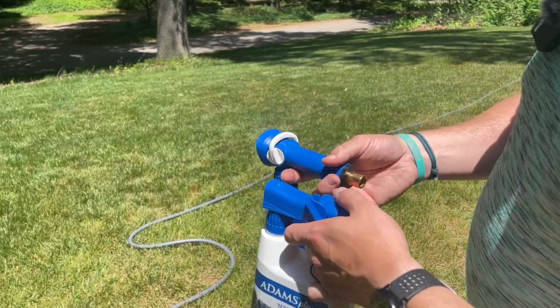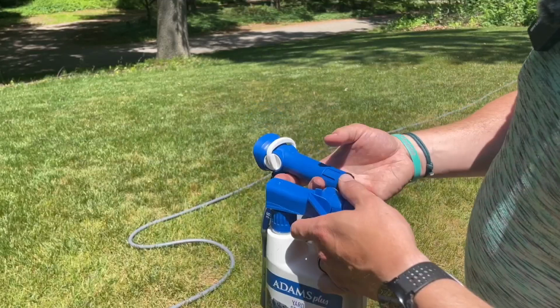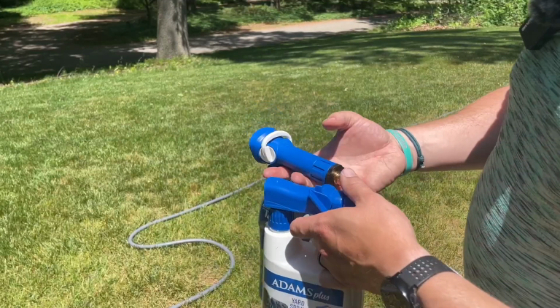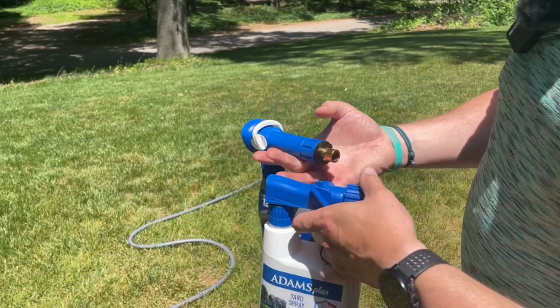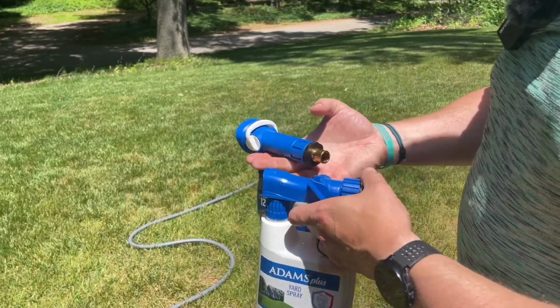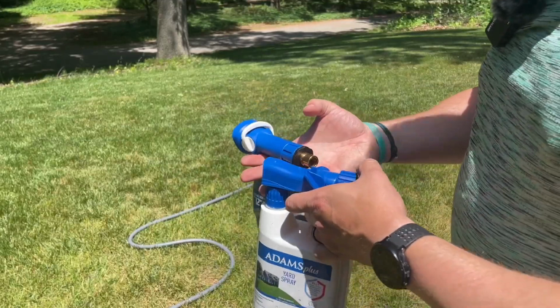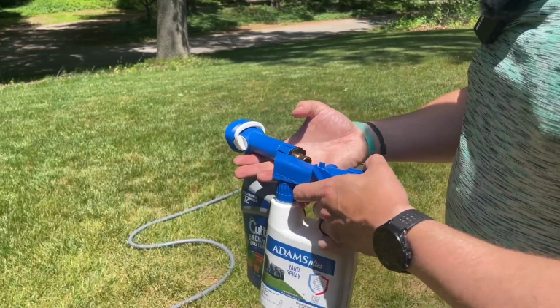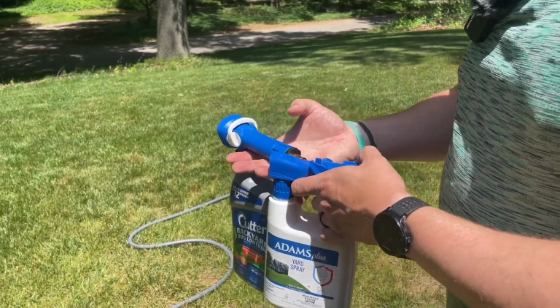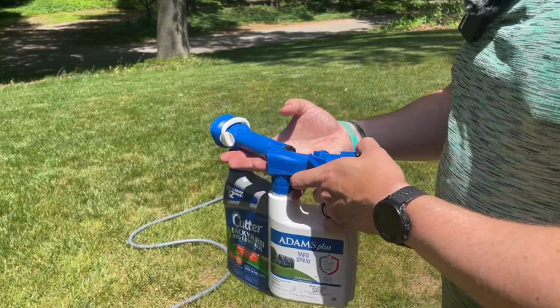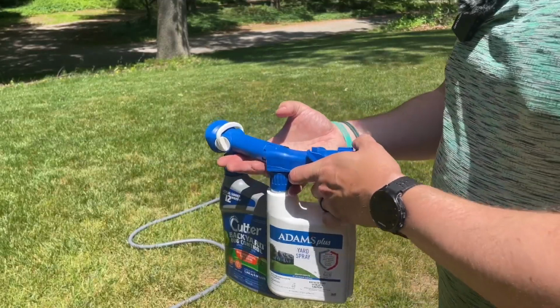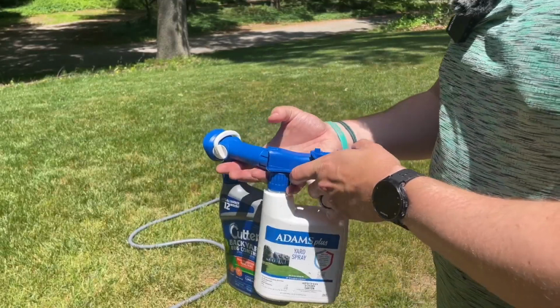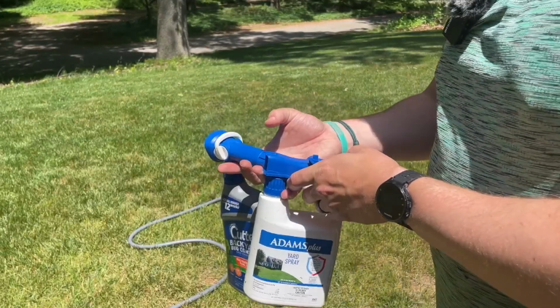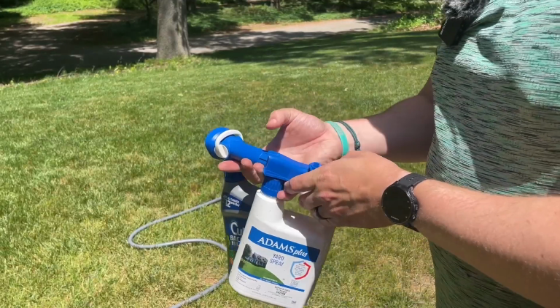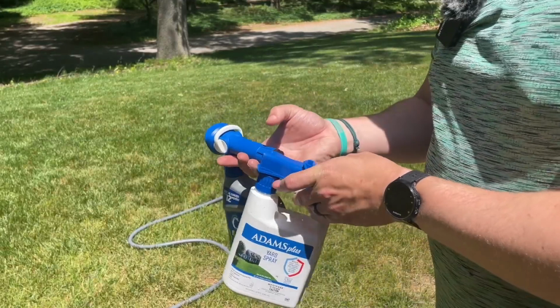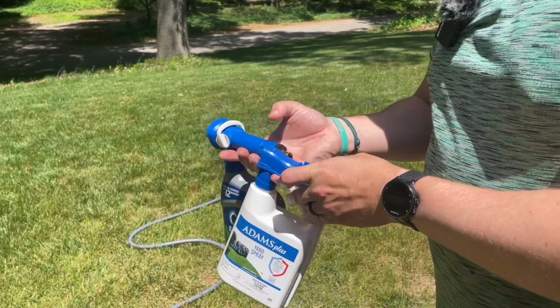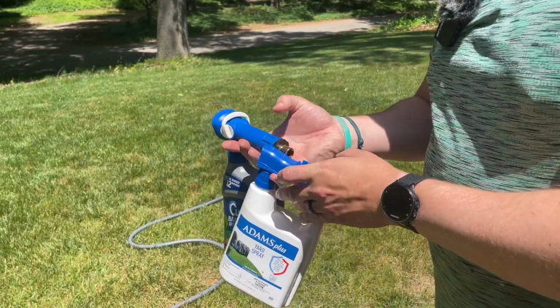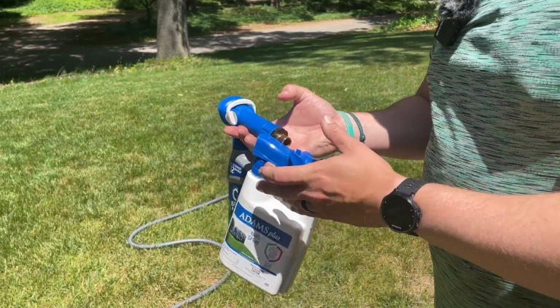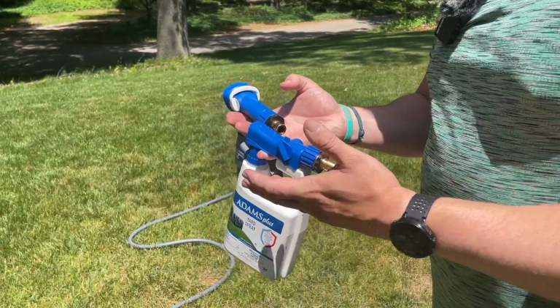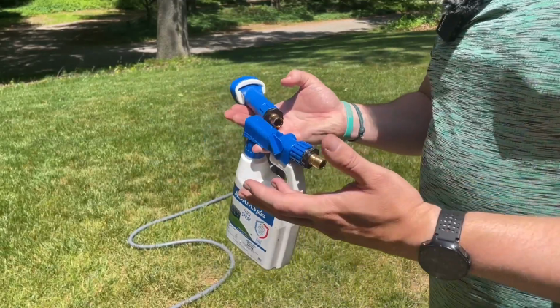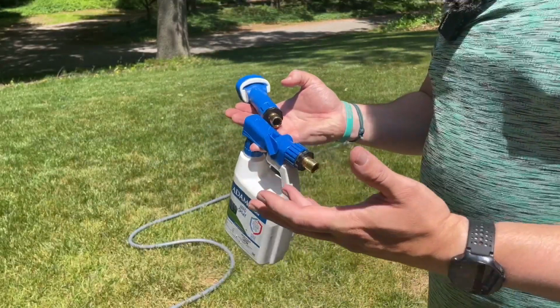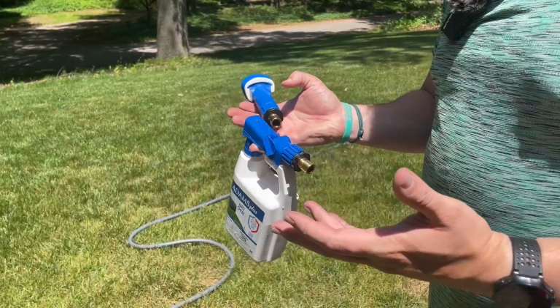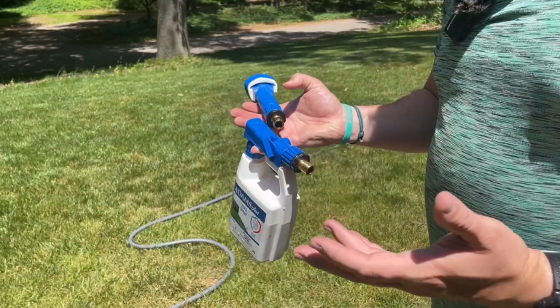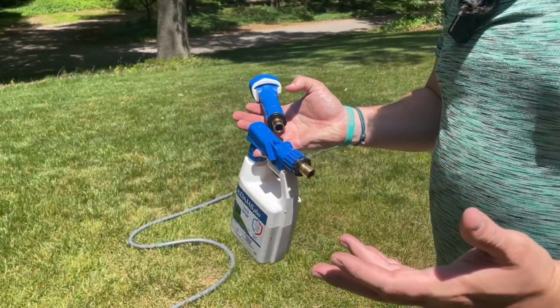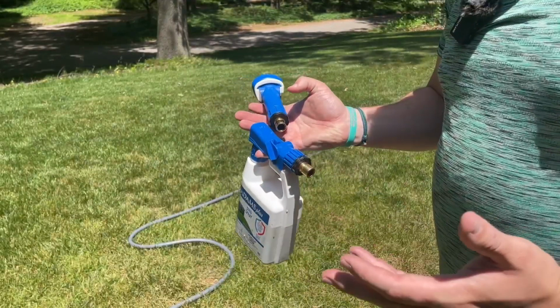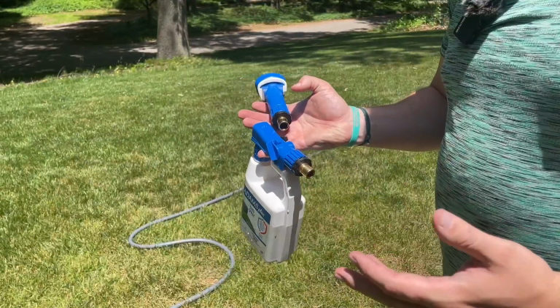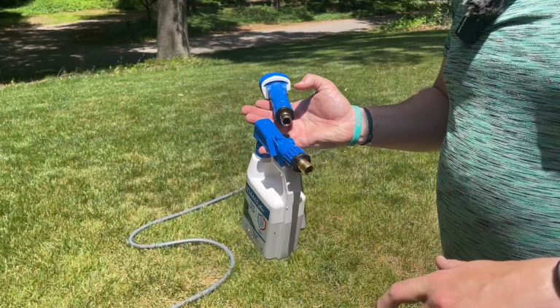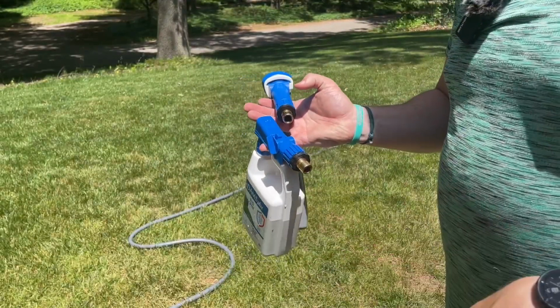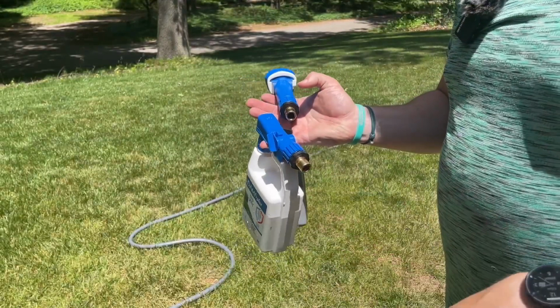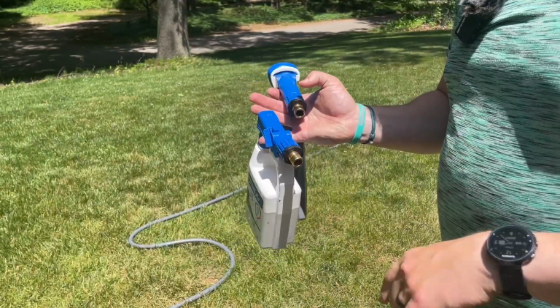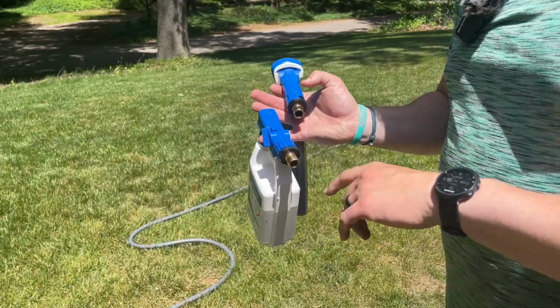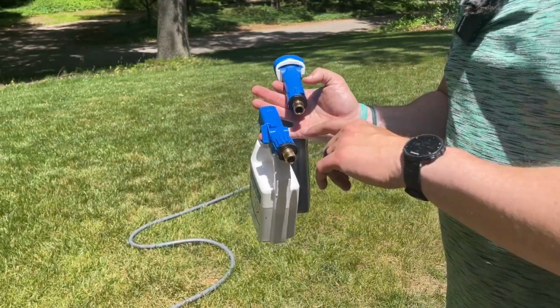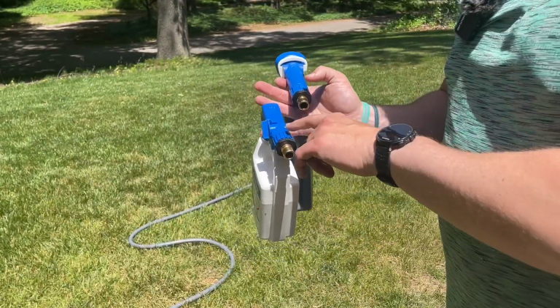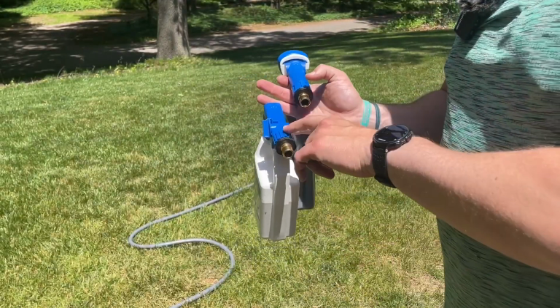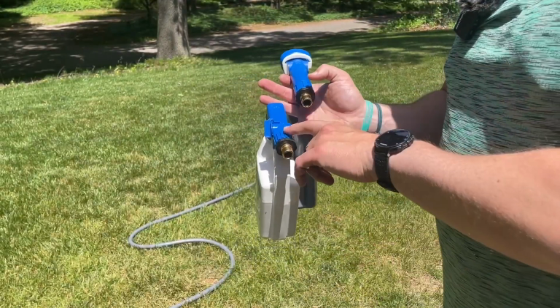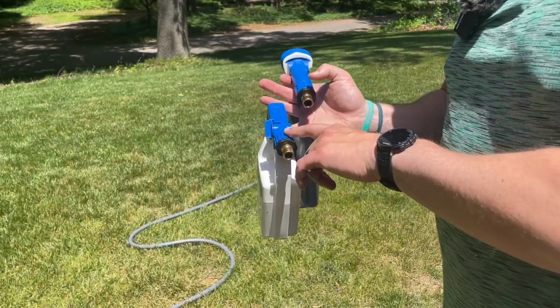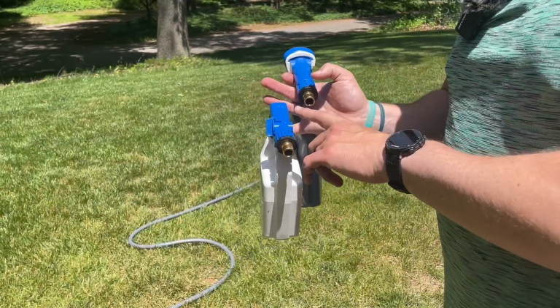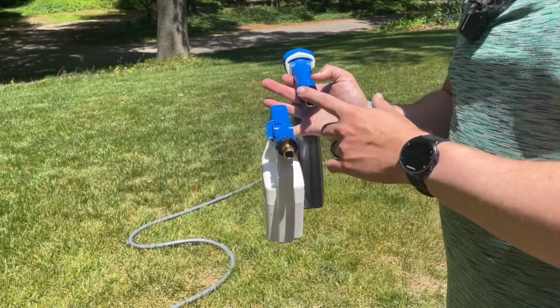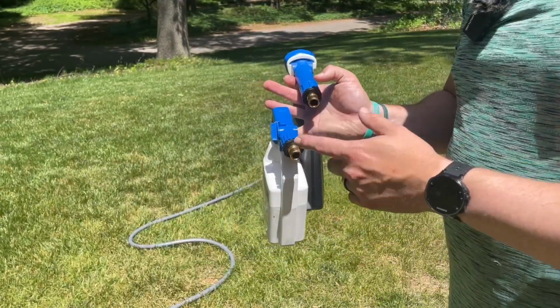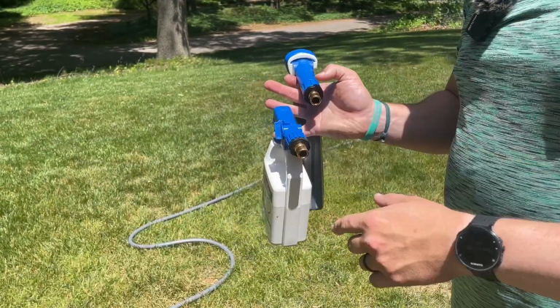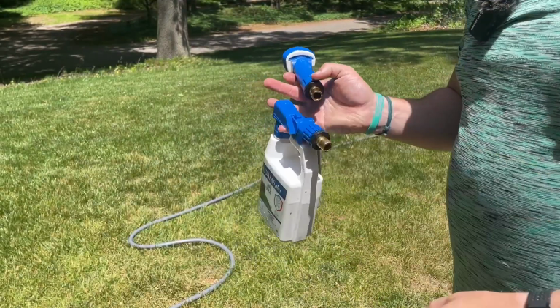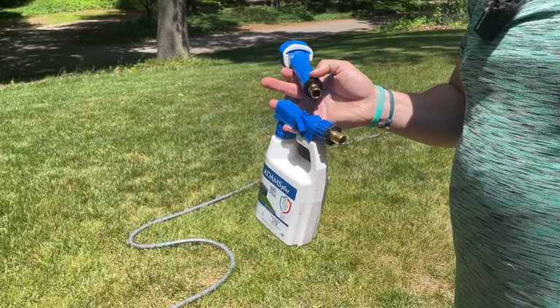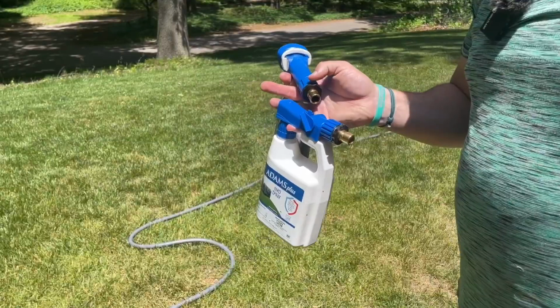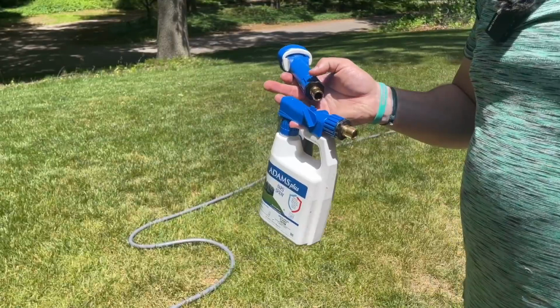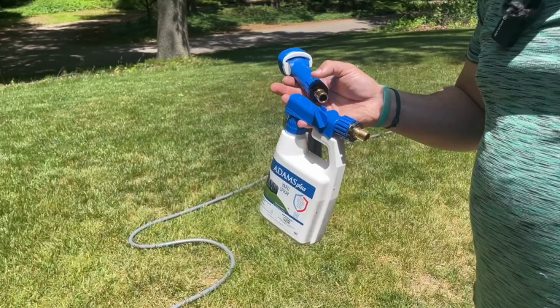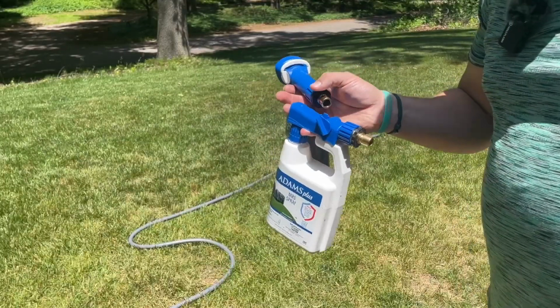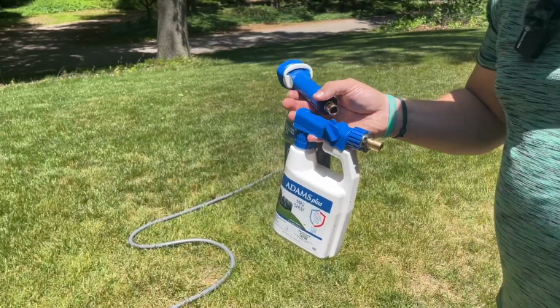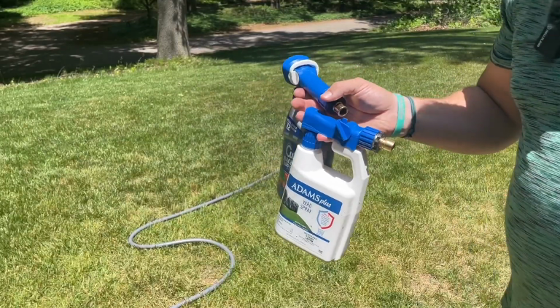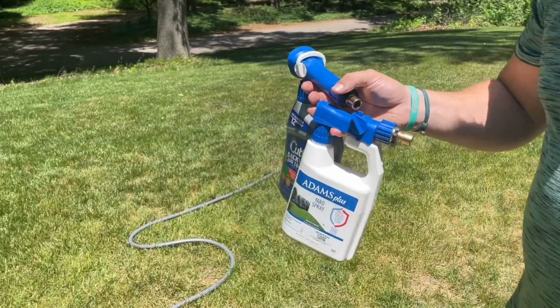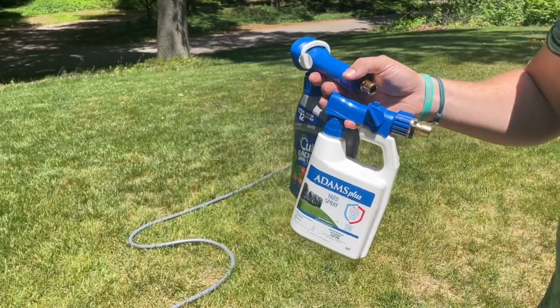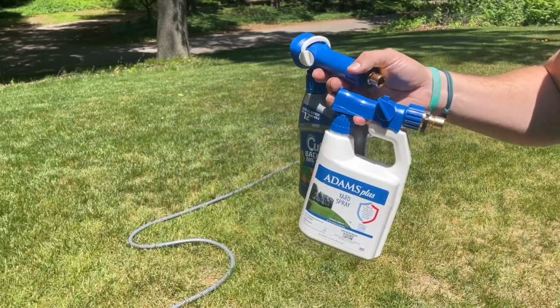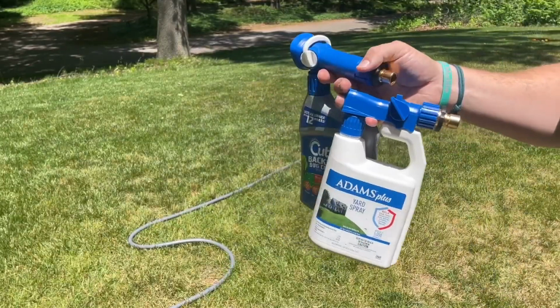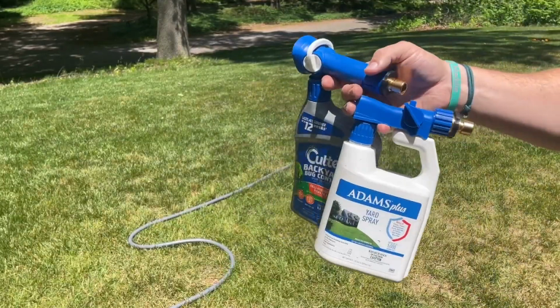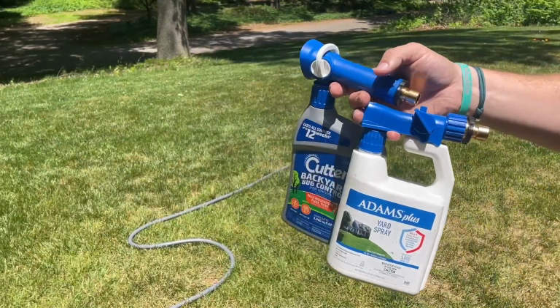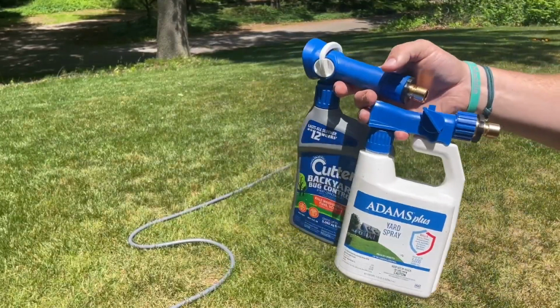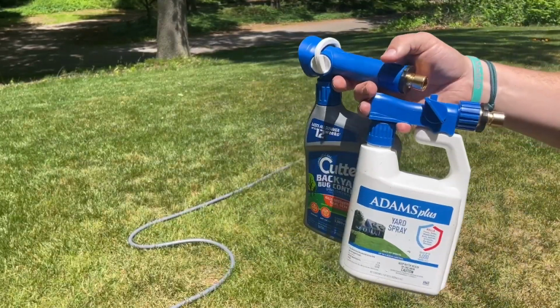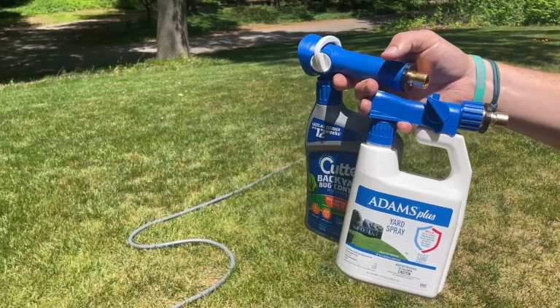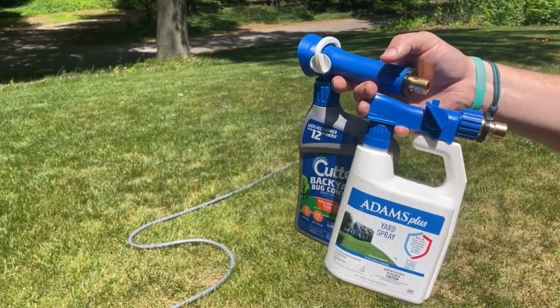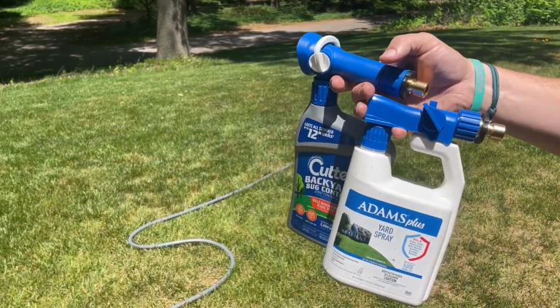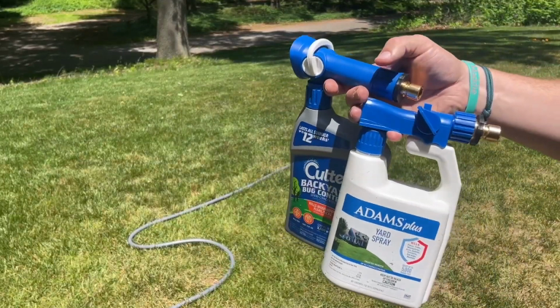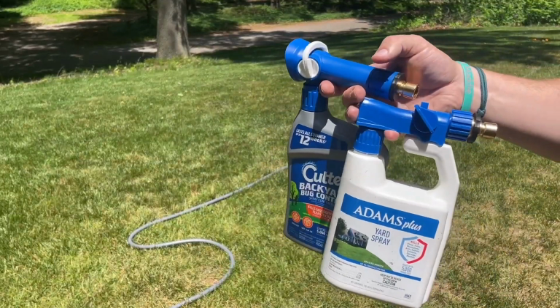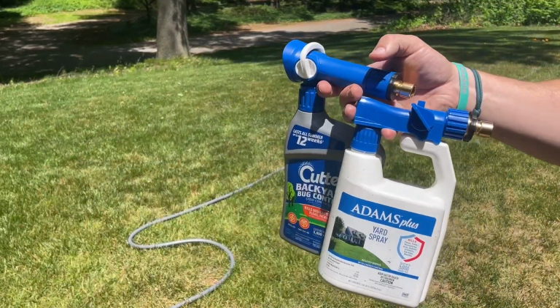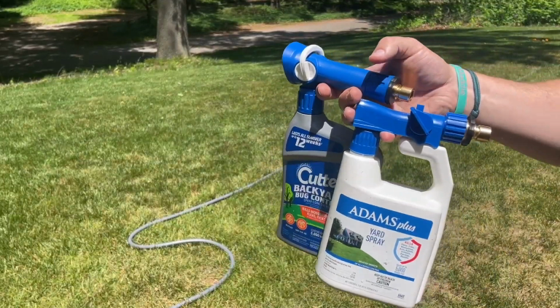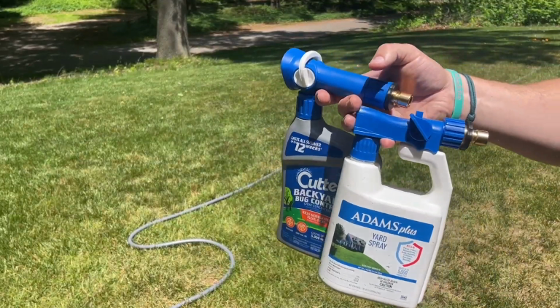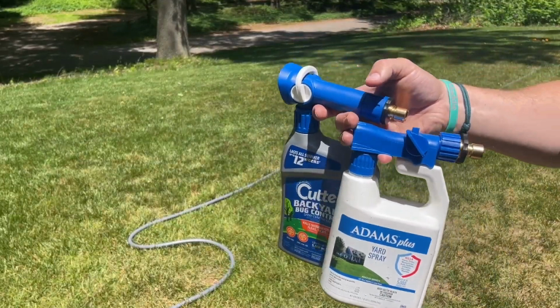For that reason, you're not going to go wrong either way, but I do like this bottle a little bit more. So good luck, thanks for watching.